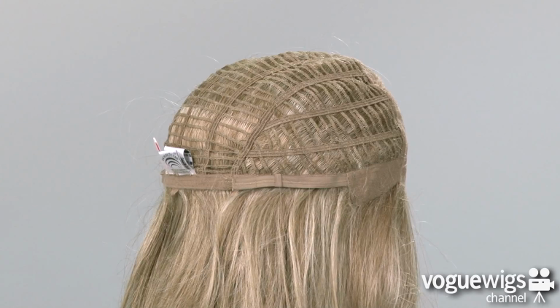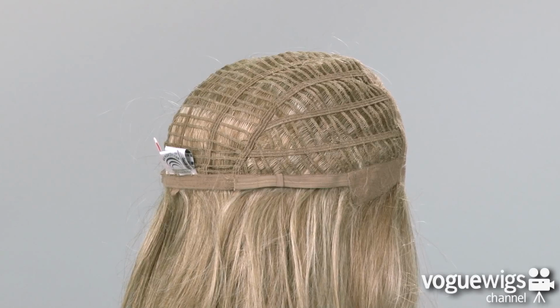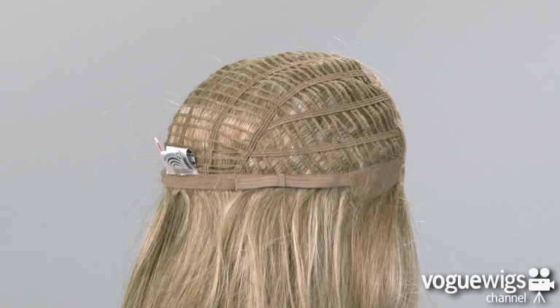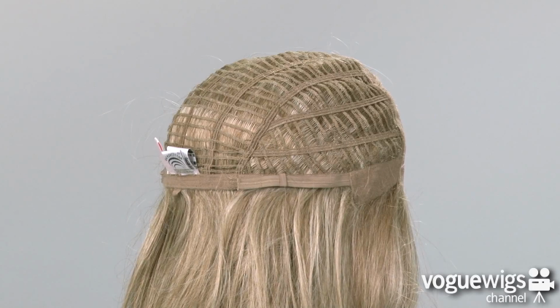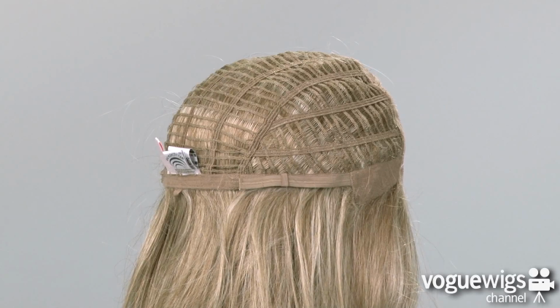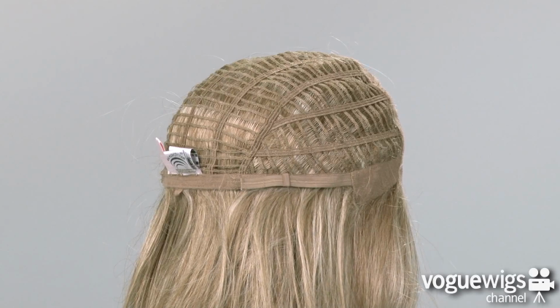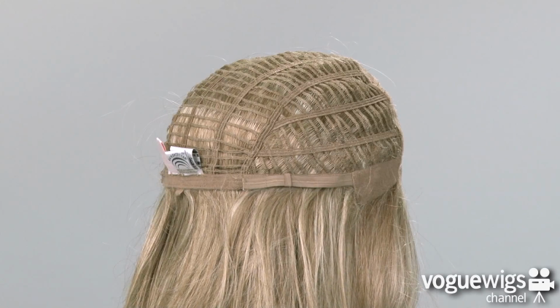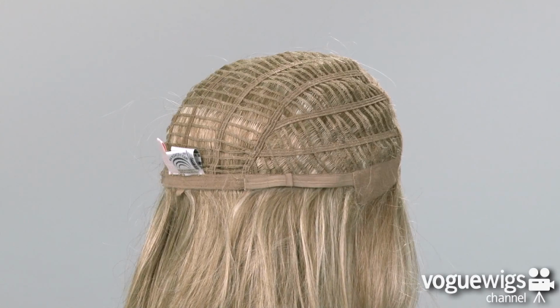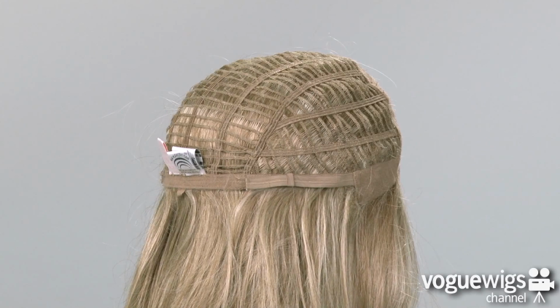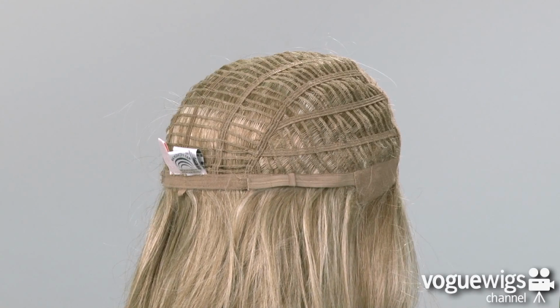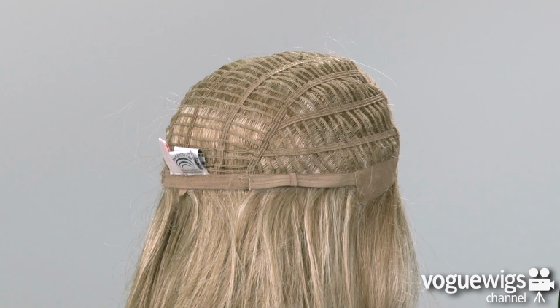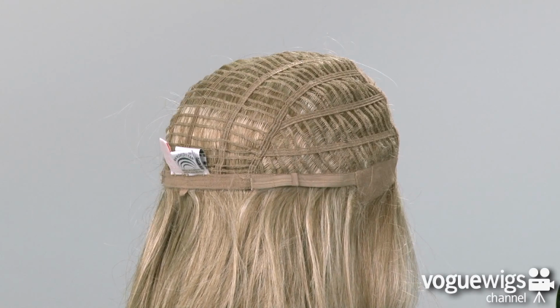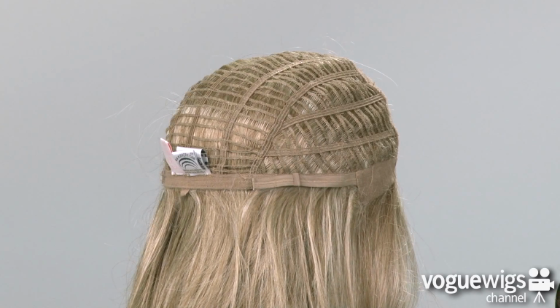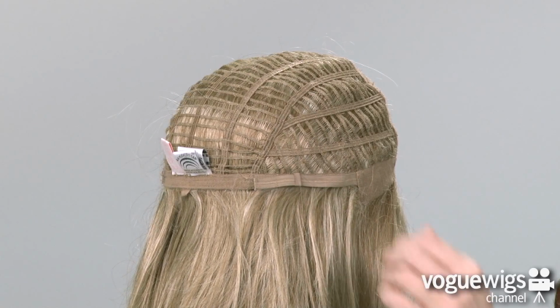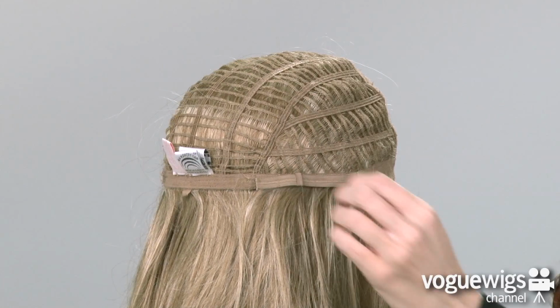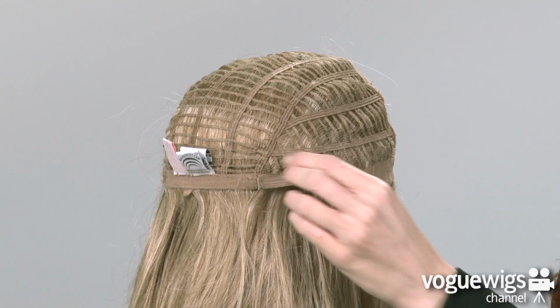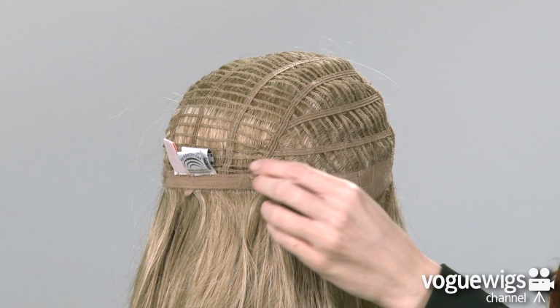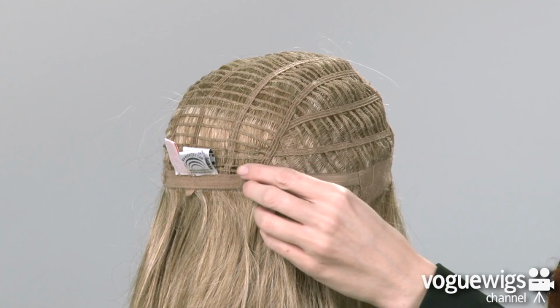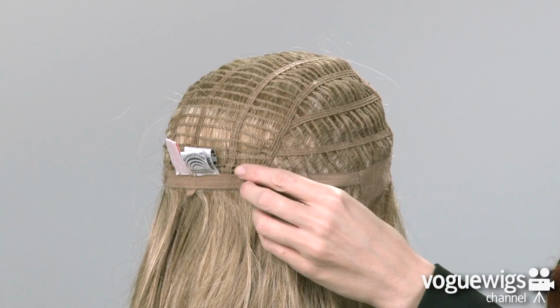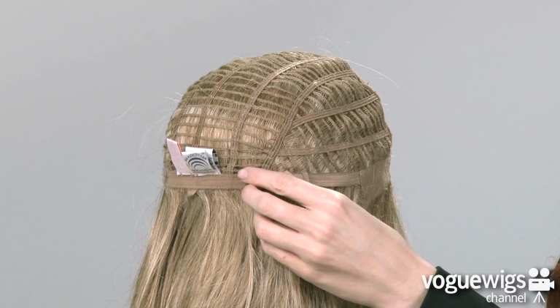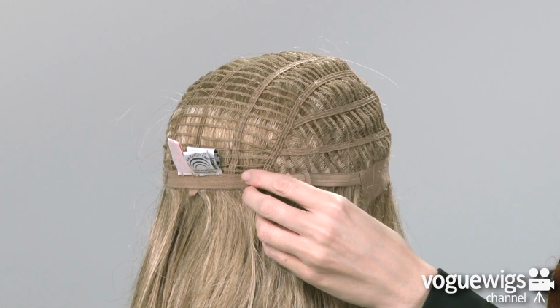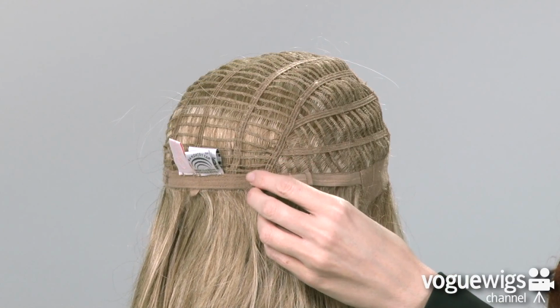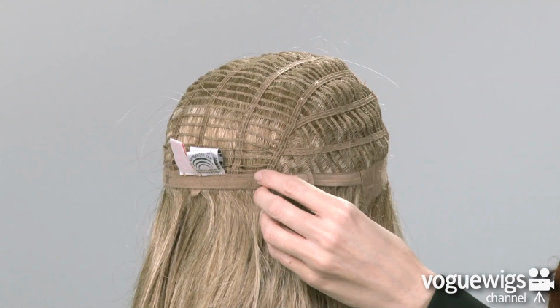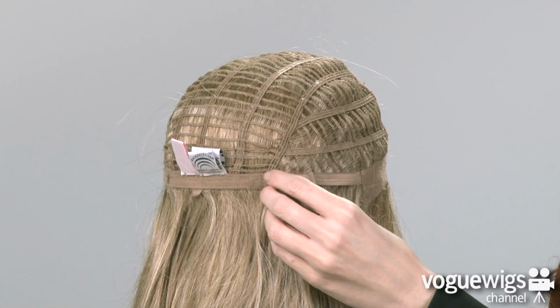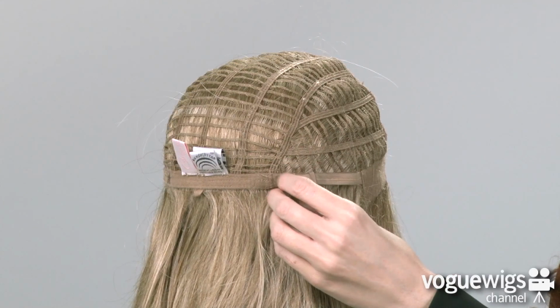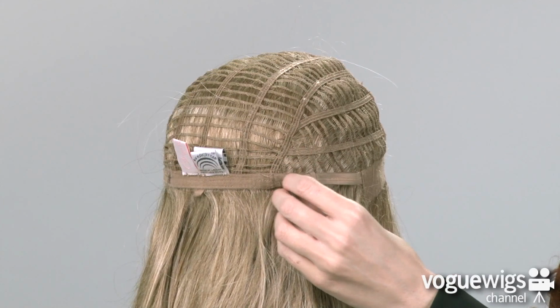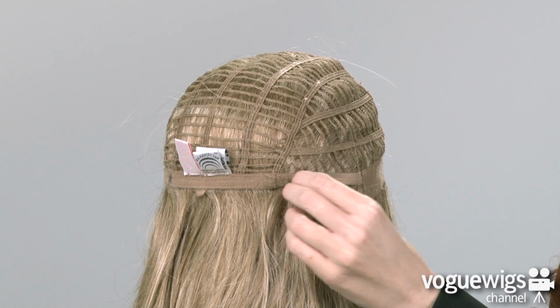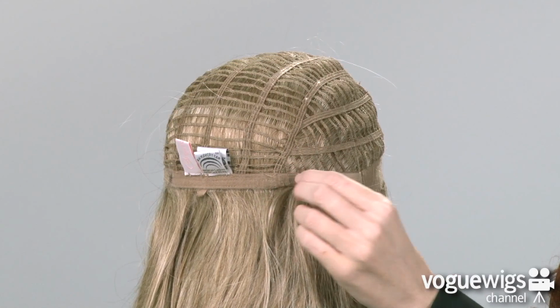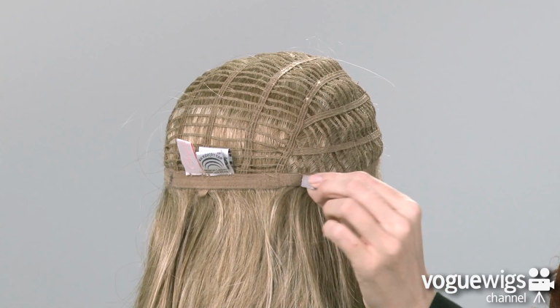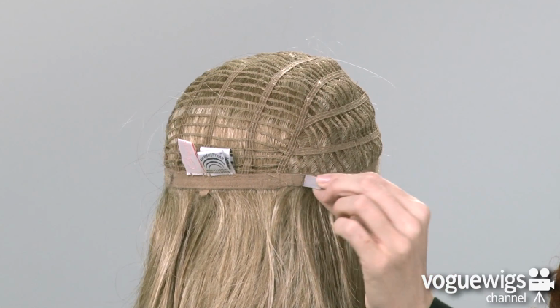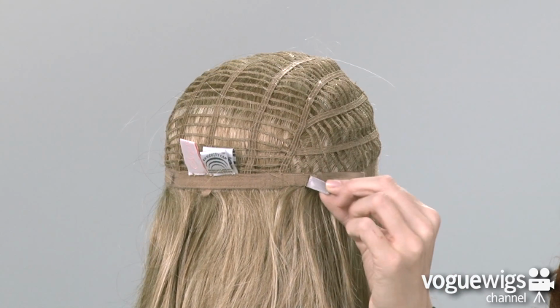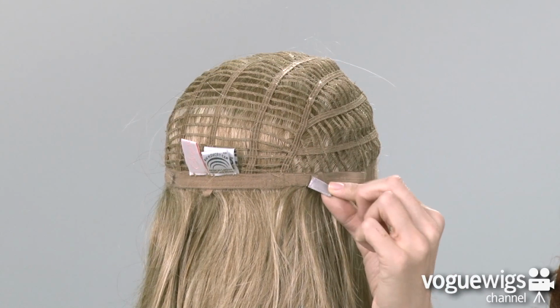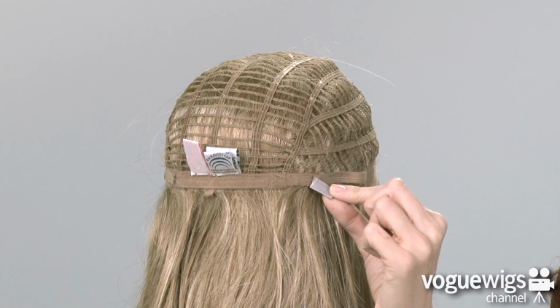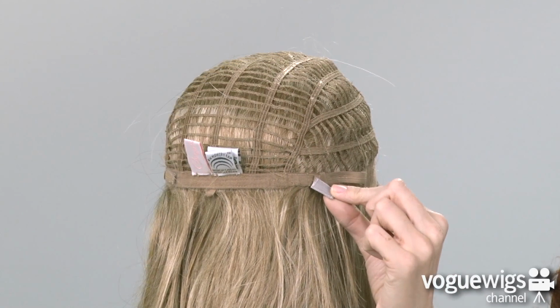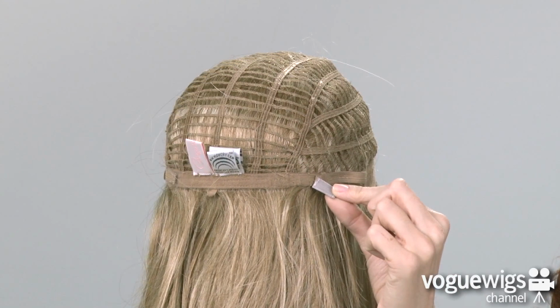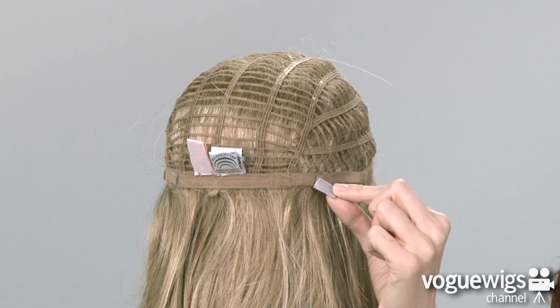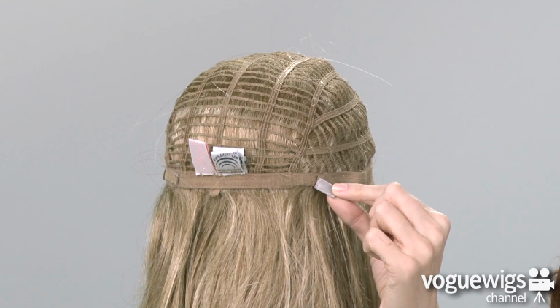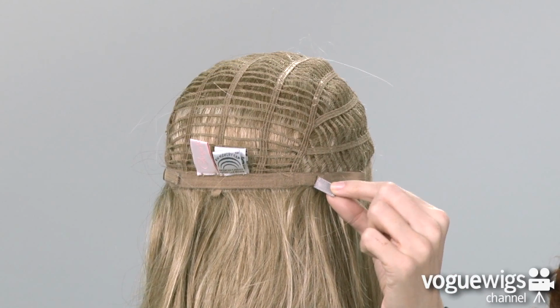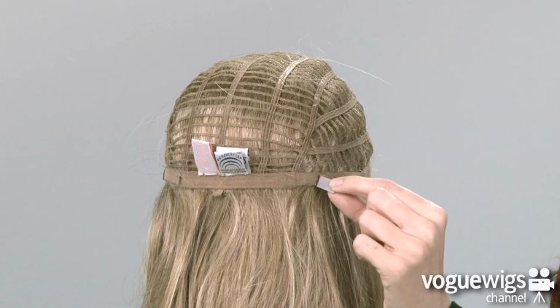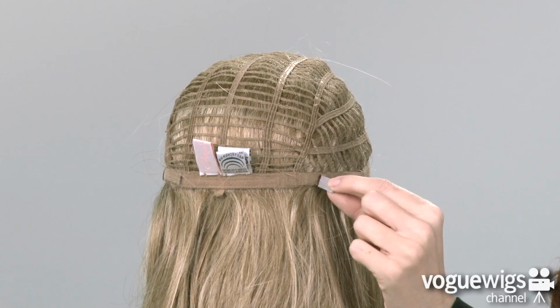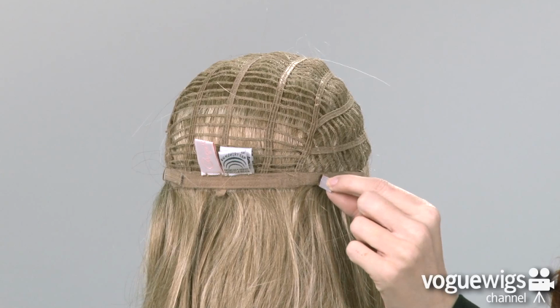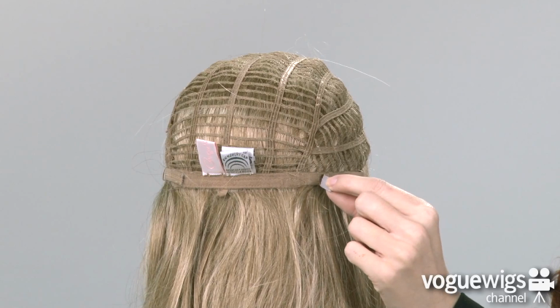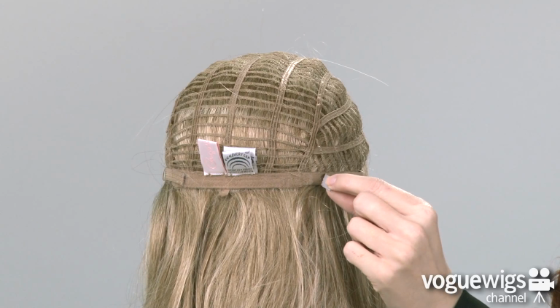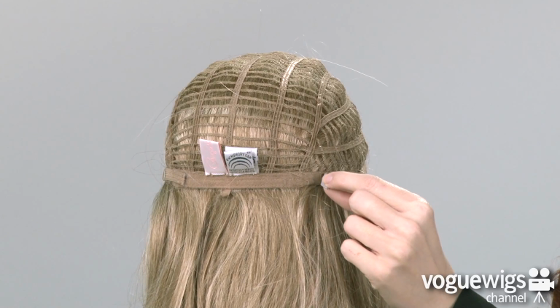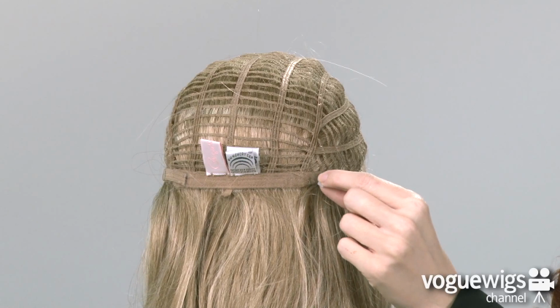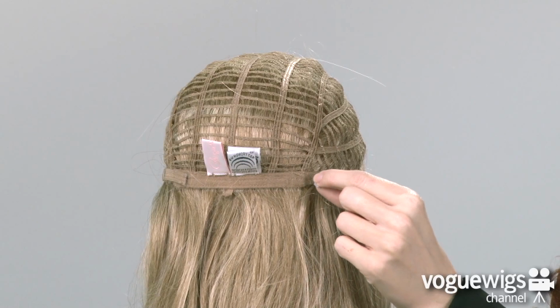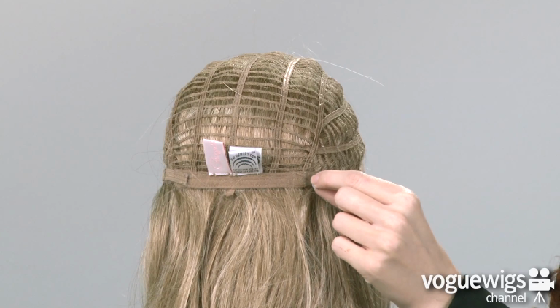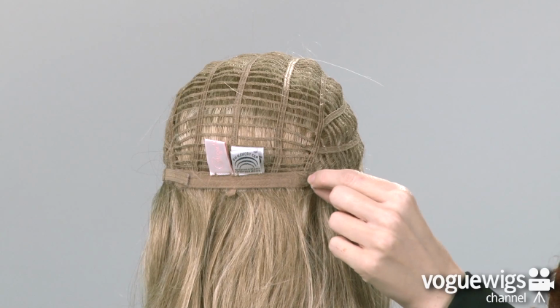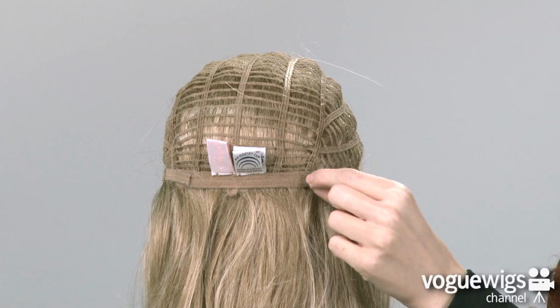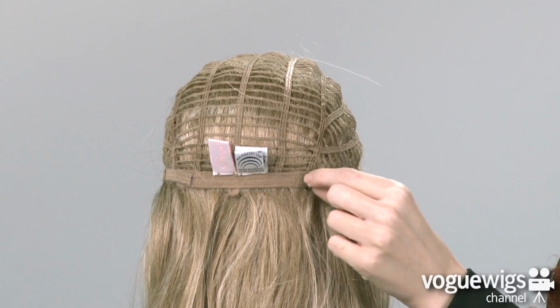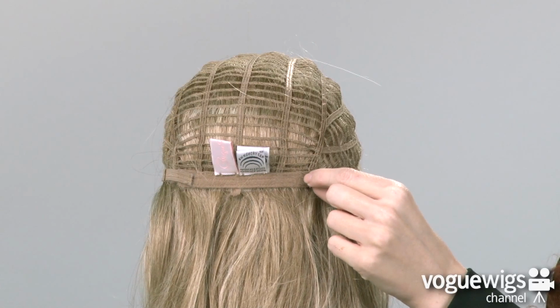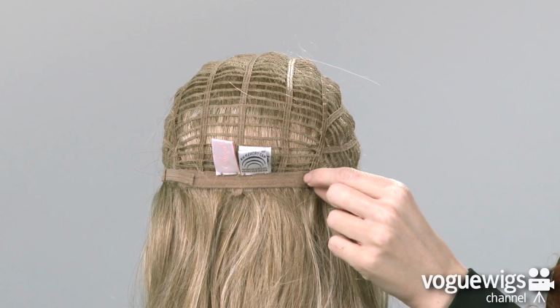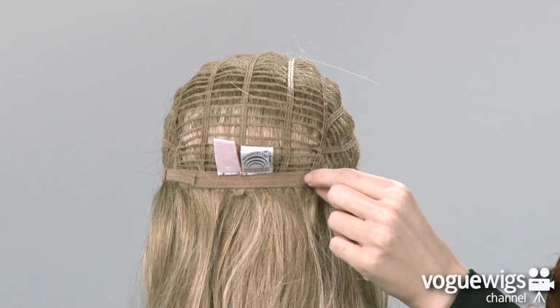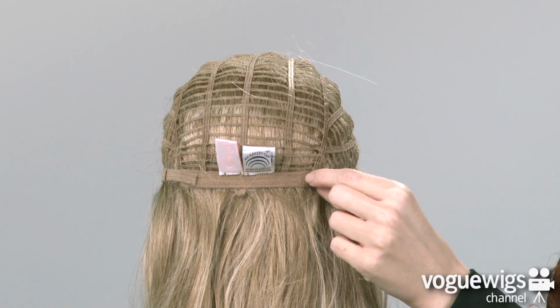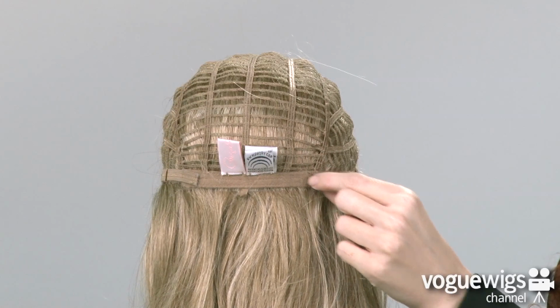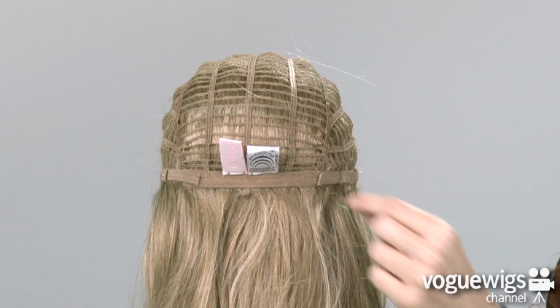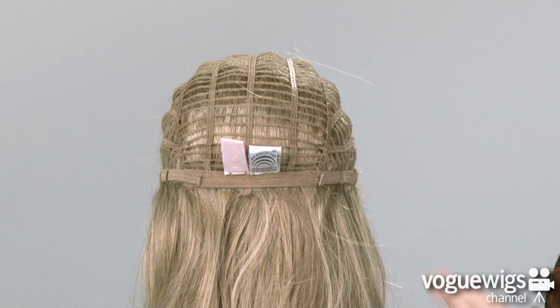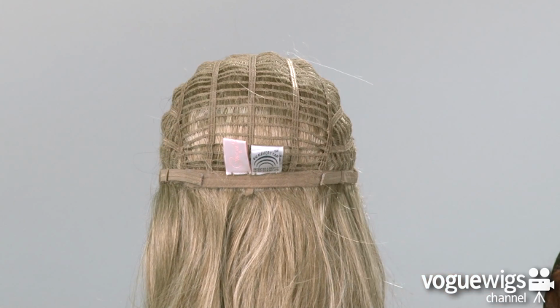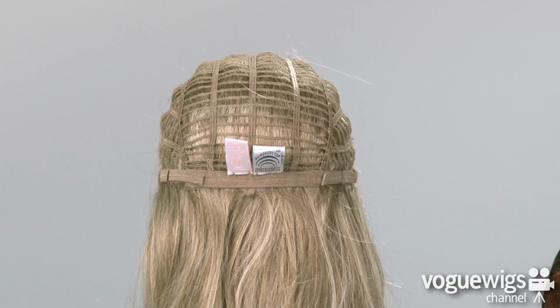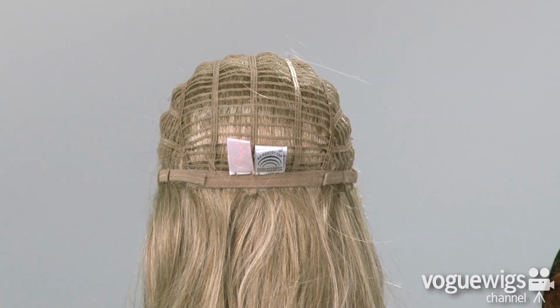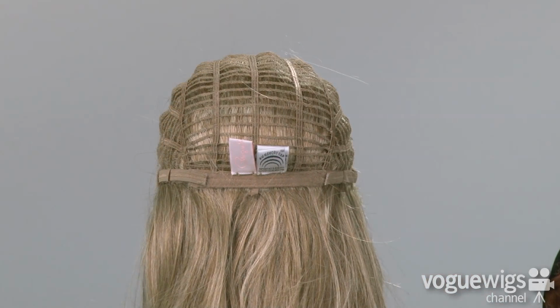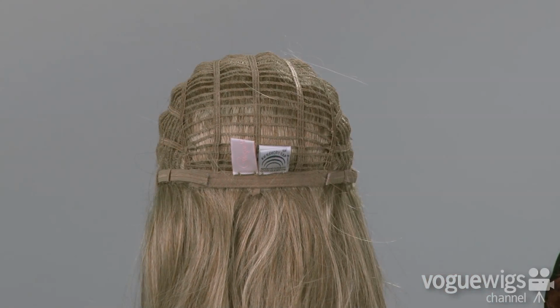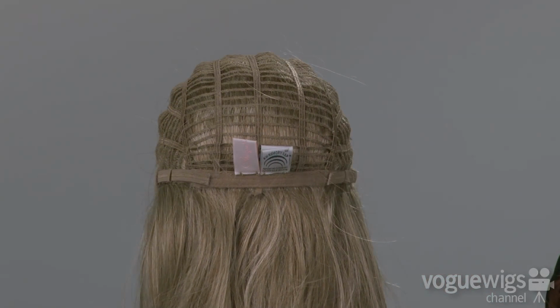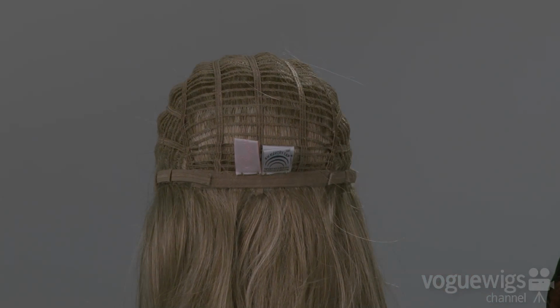In addition, there are two Velcro straps around the back of the neck, which can be loosened or tightened up to a half an inch.